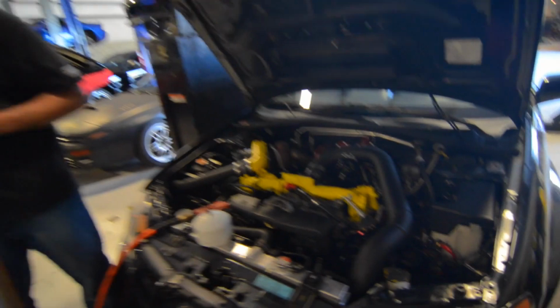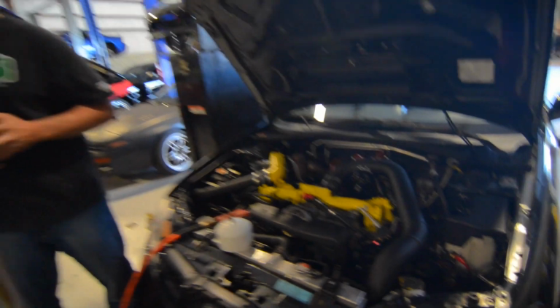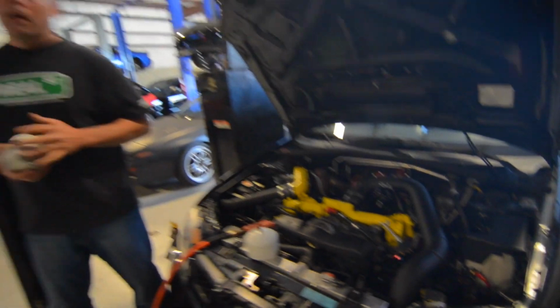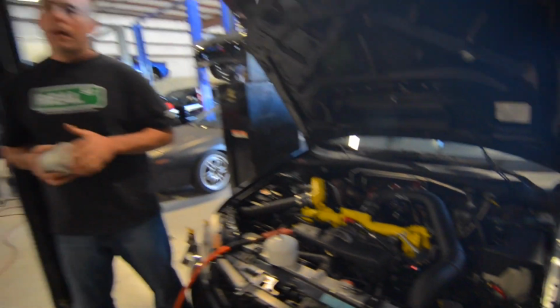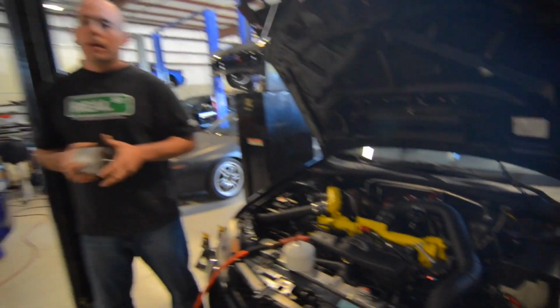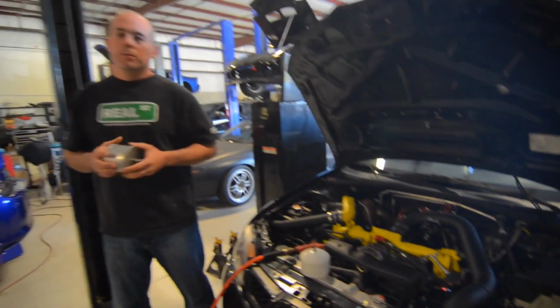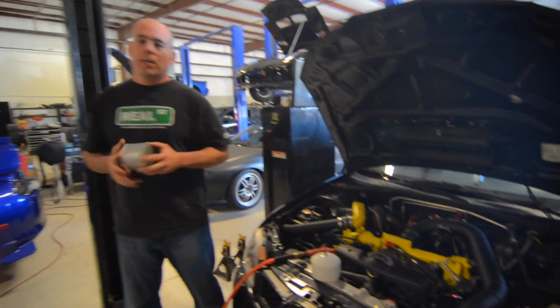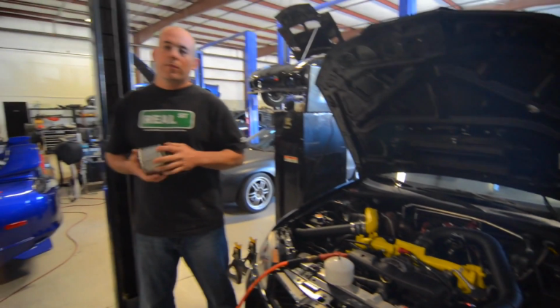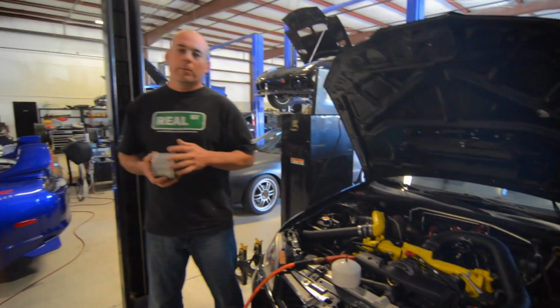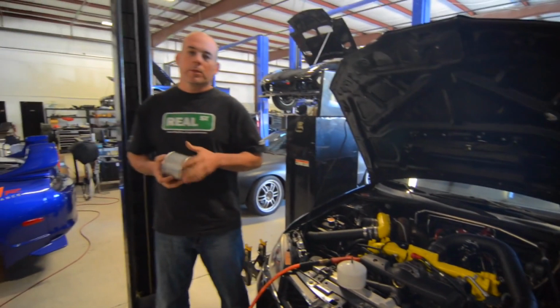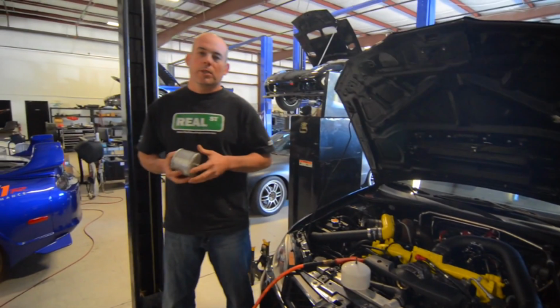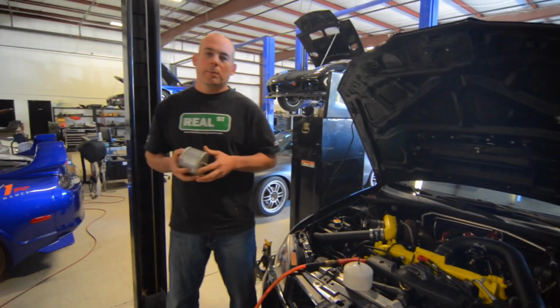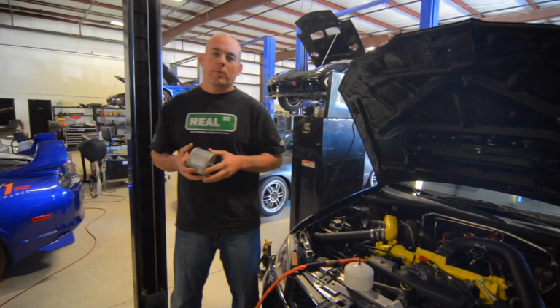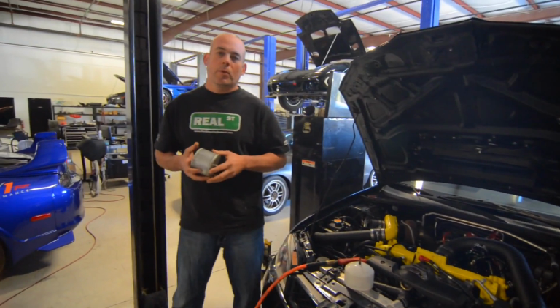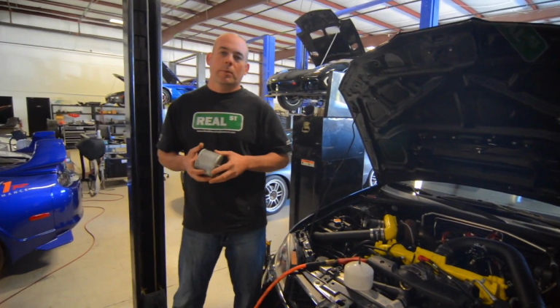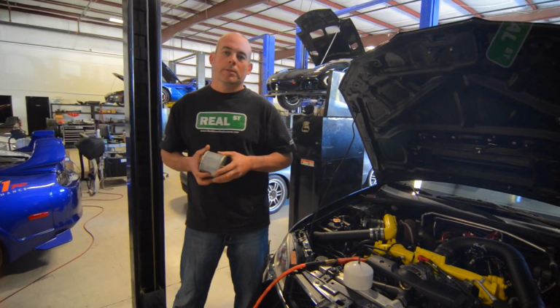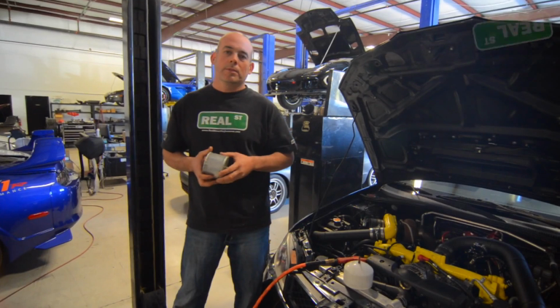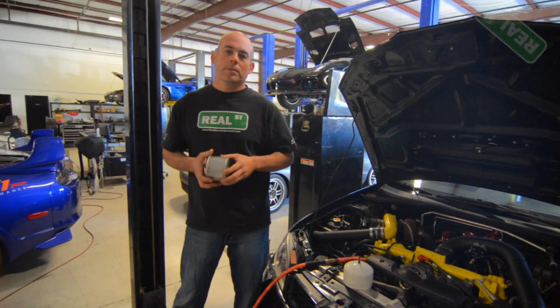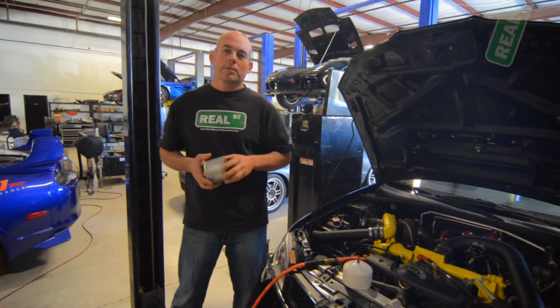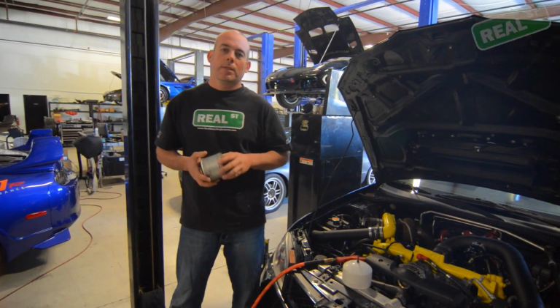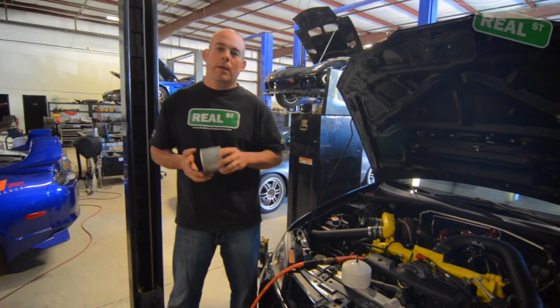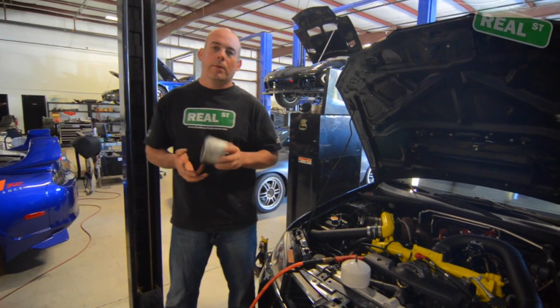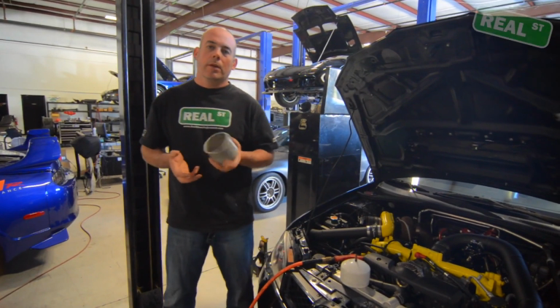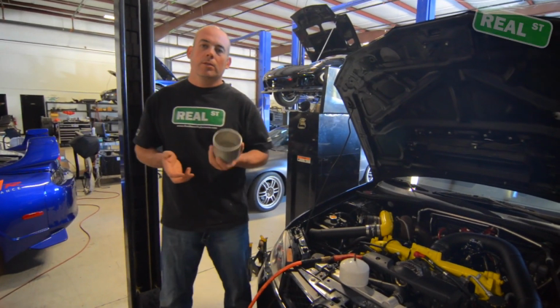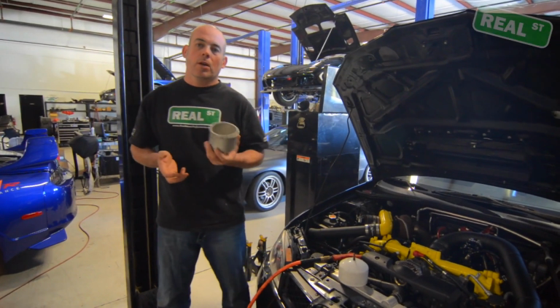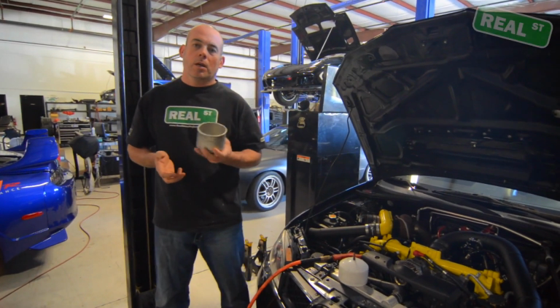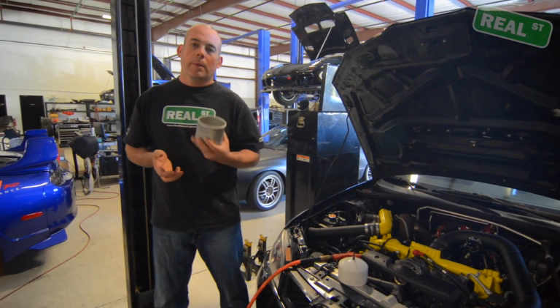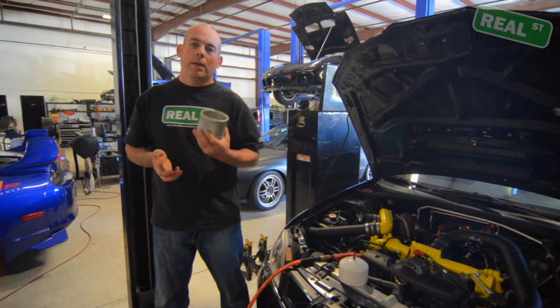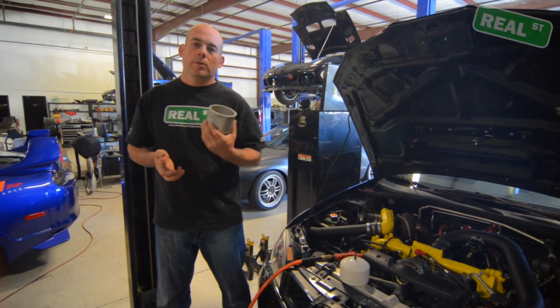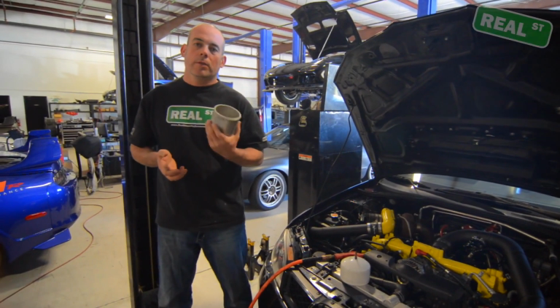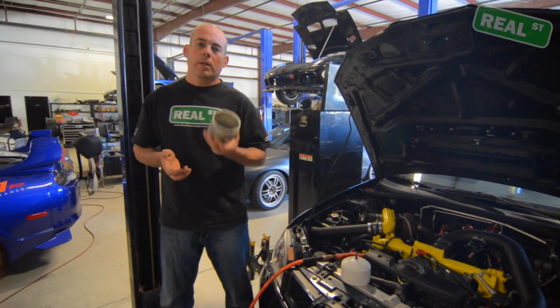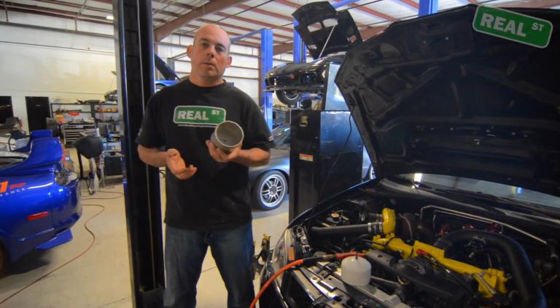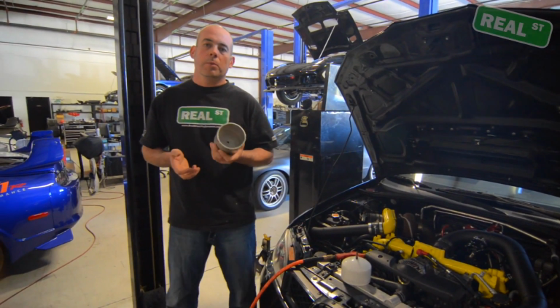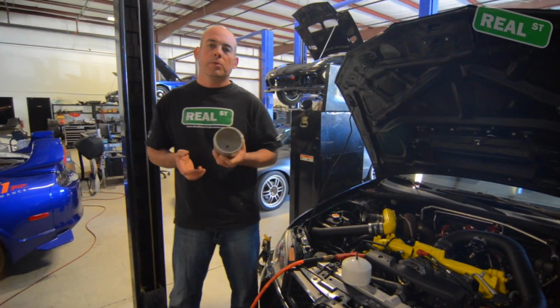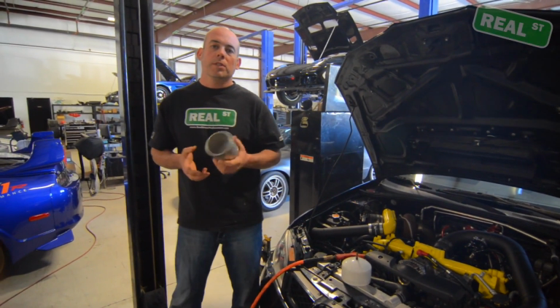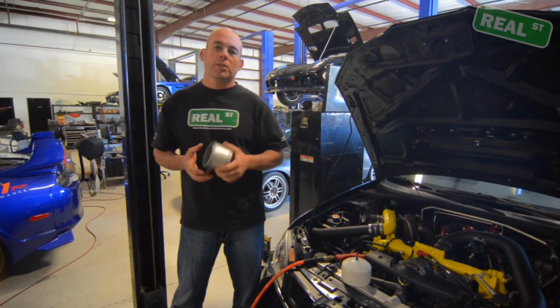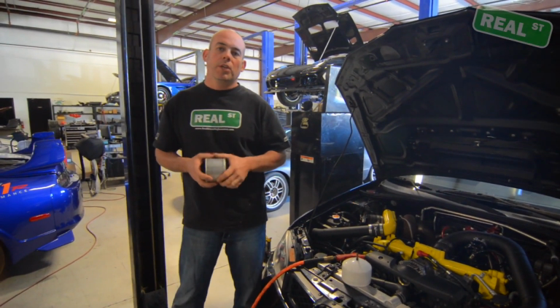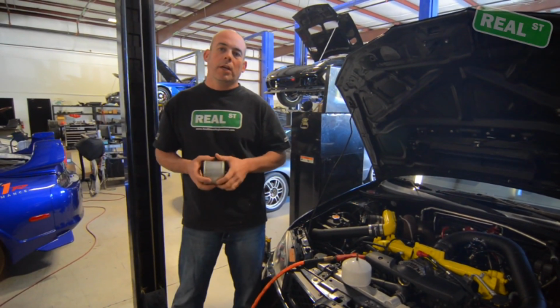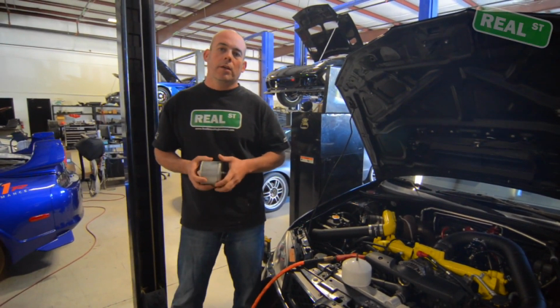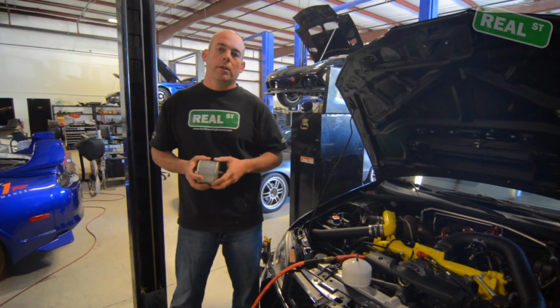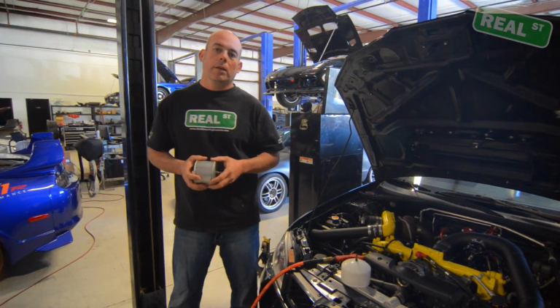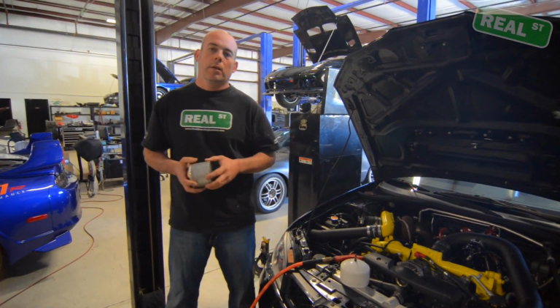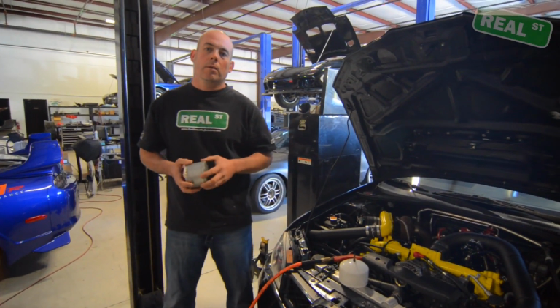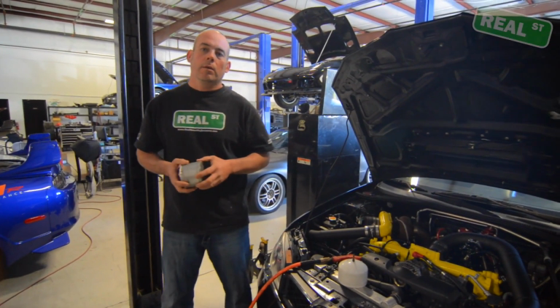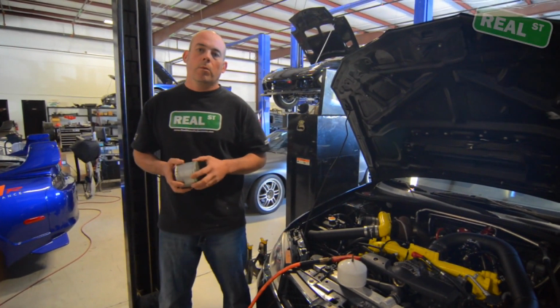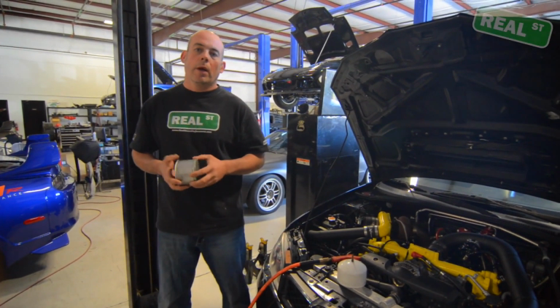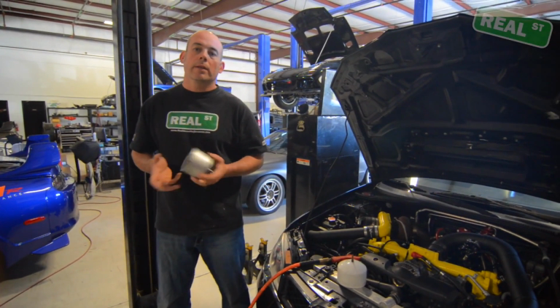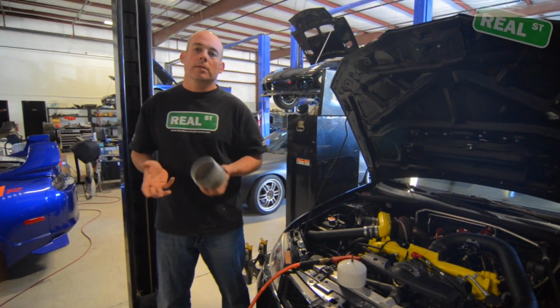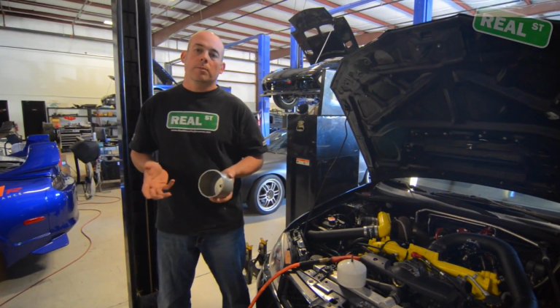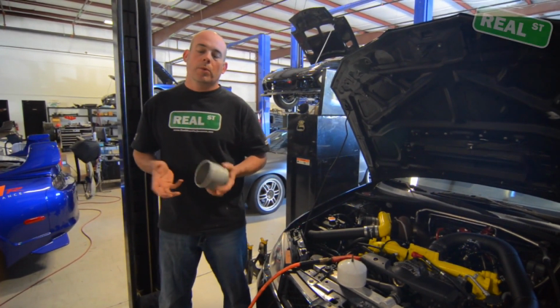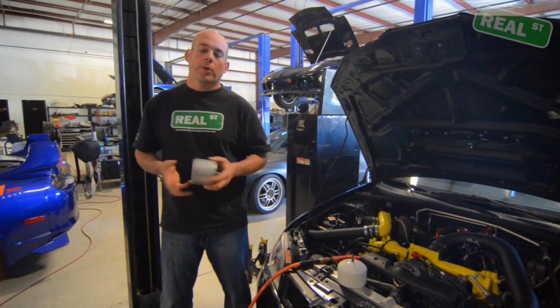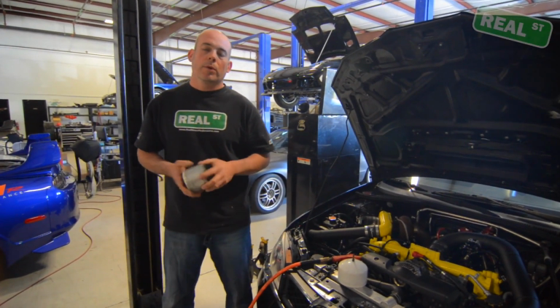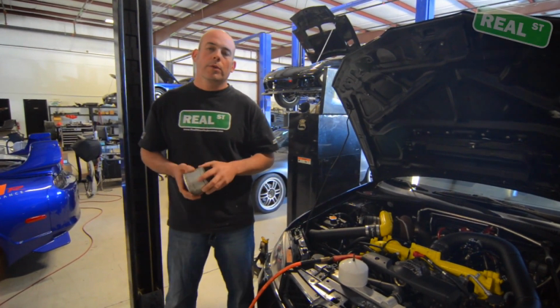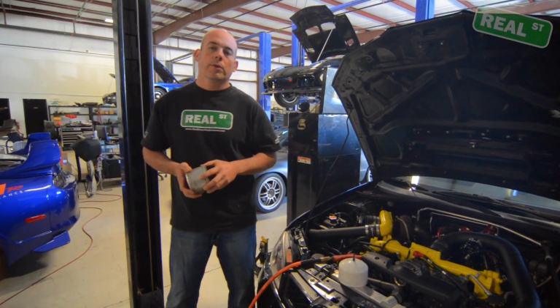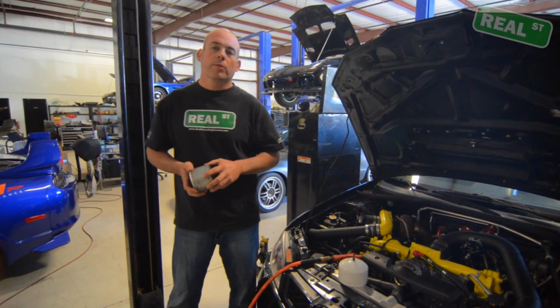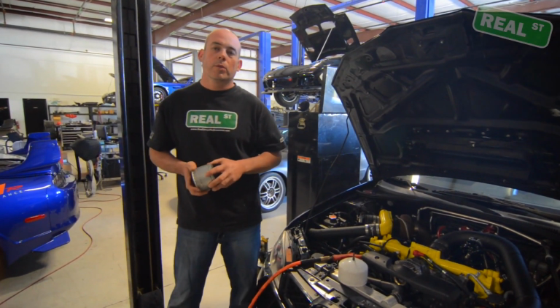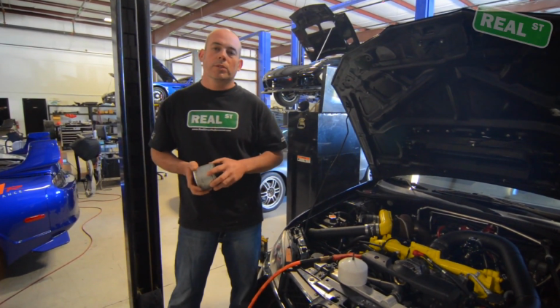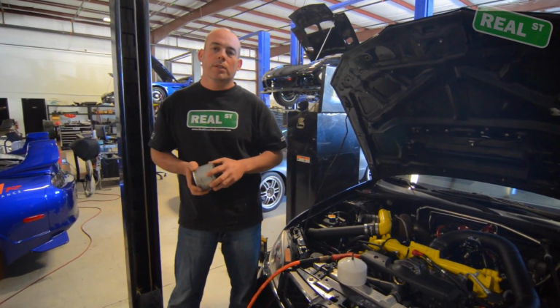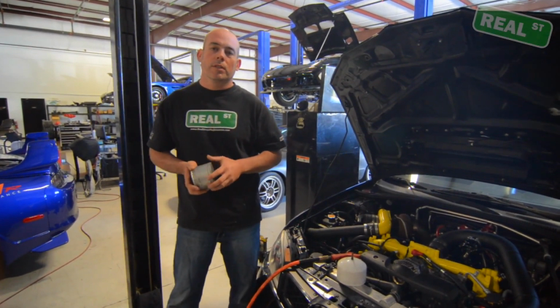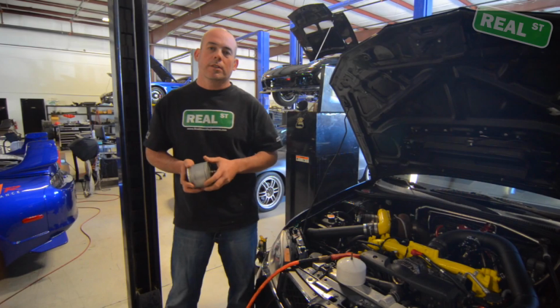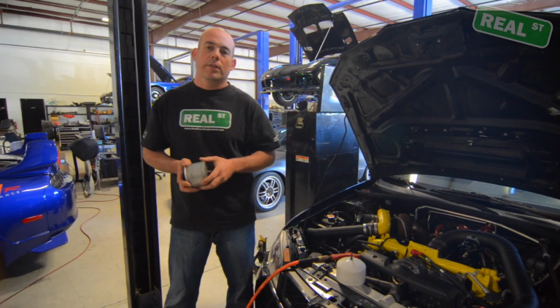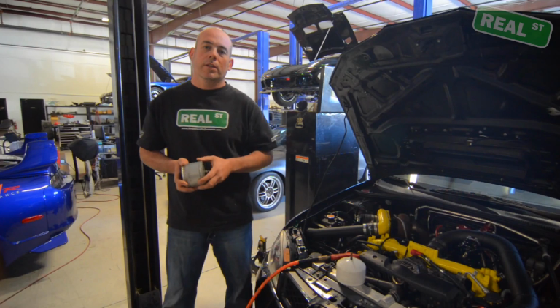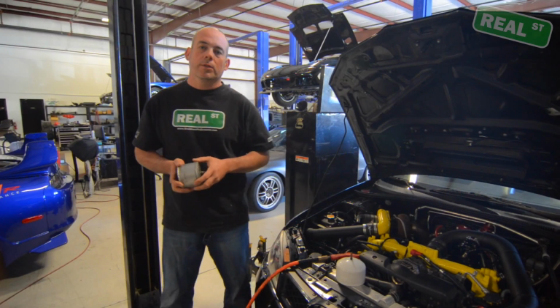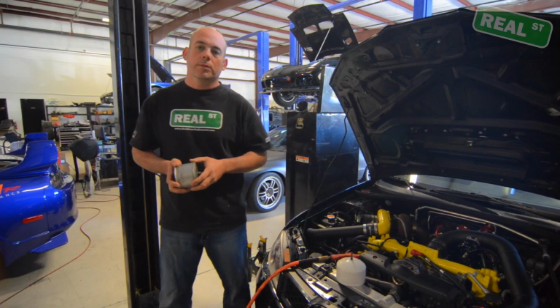Hi, I'm Jay from Real Street Performance. Today we're going to talk about doing a boost leak check and why it's important on your force inducted vehicle.